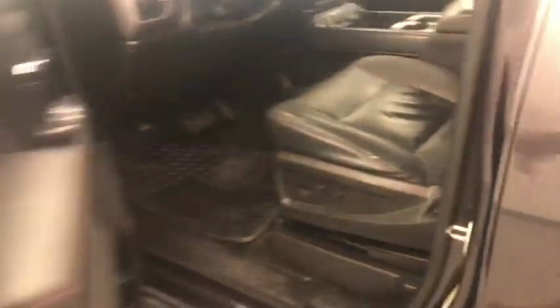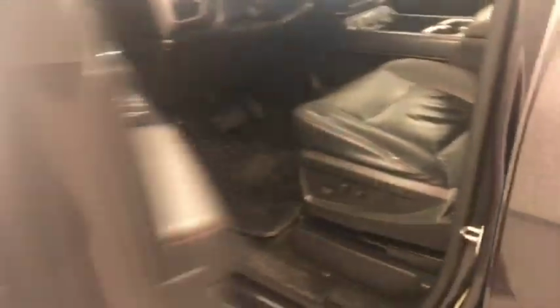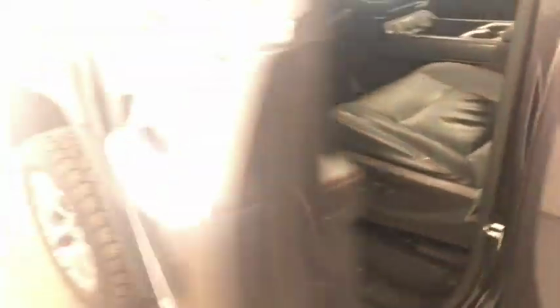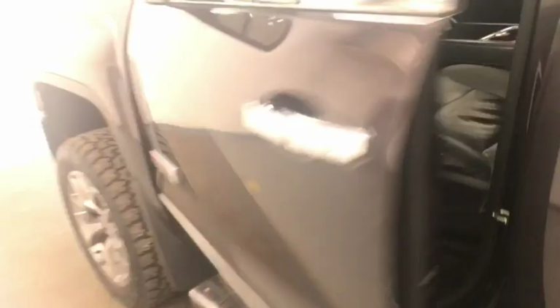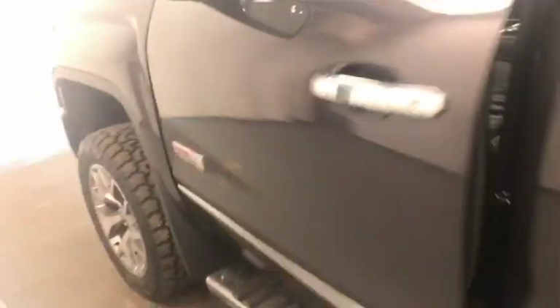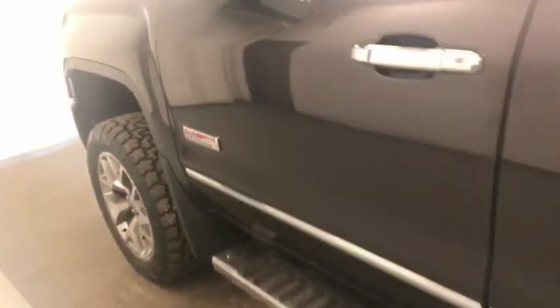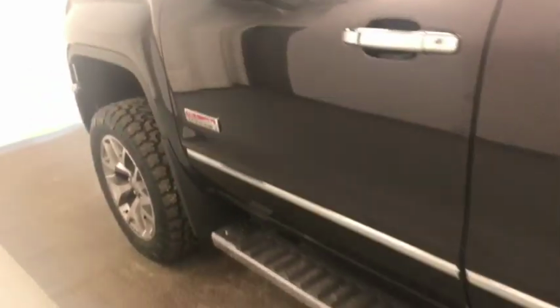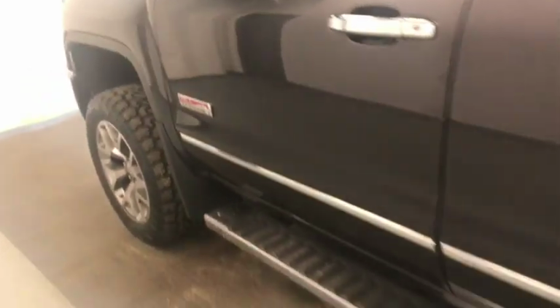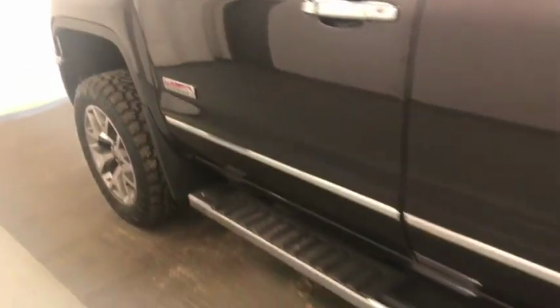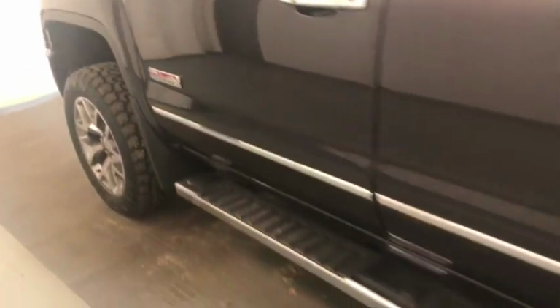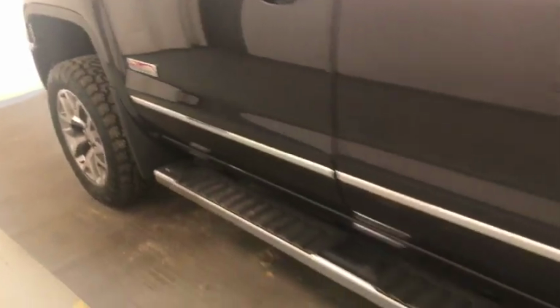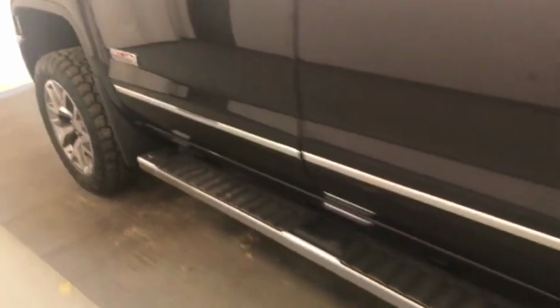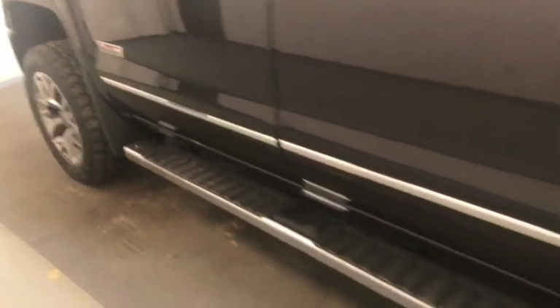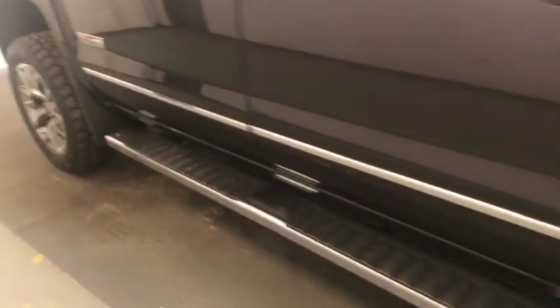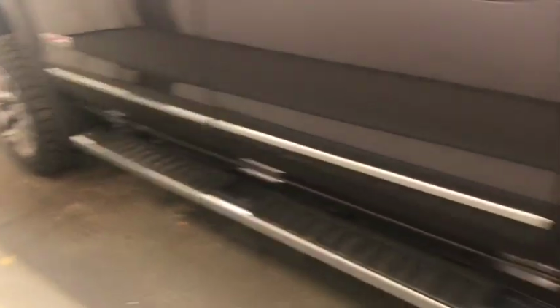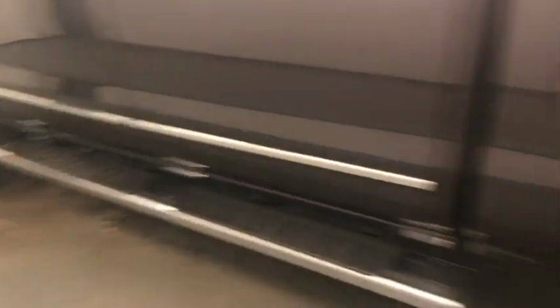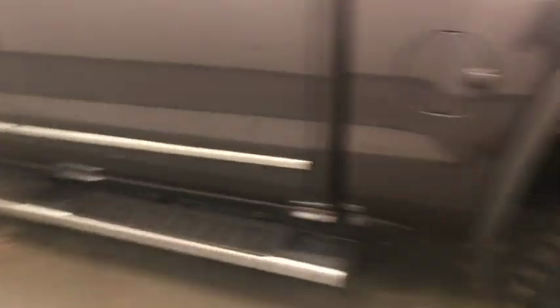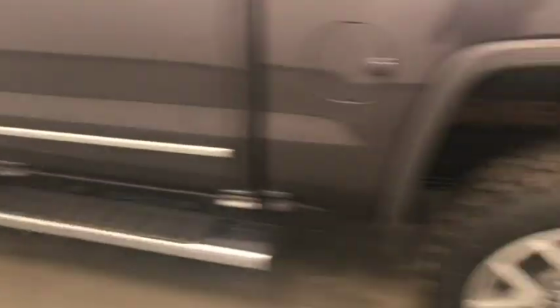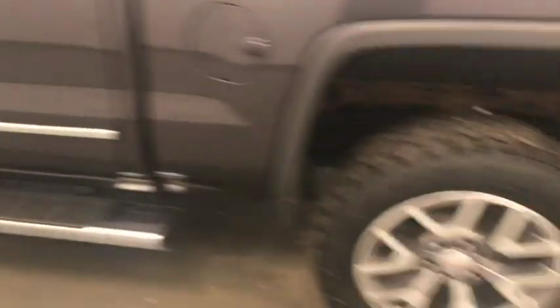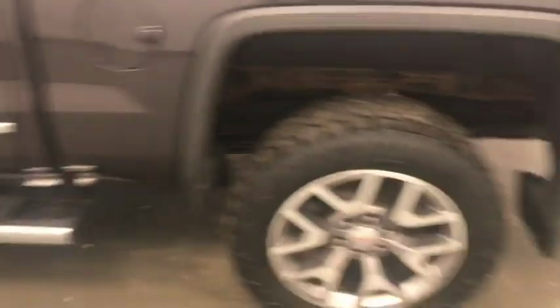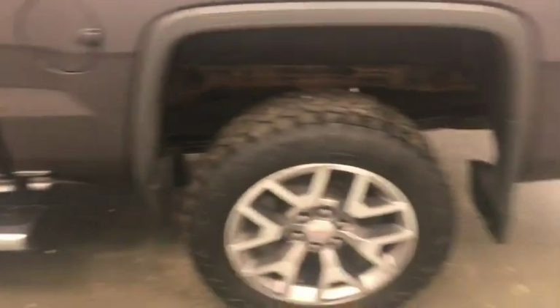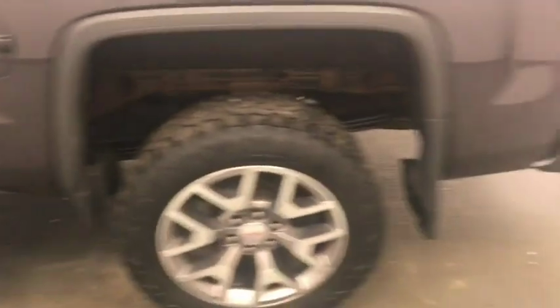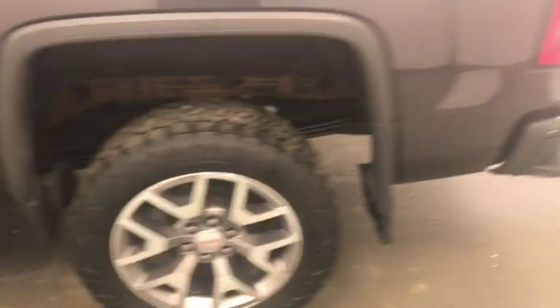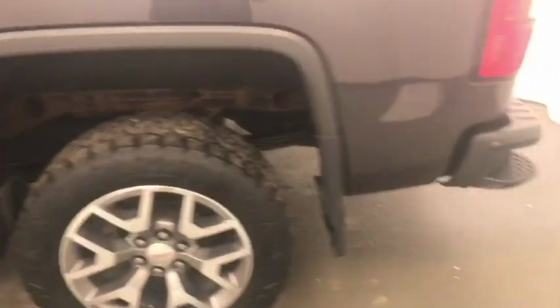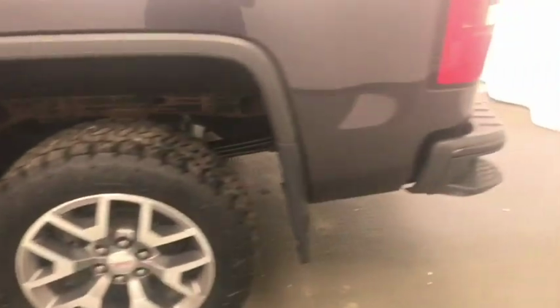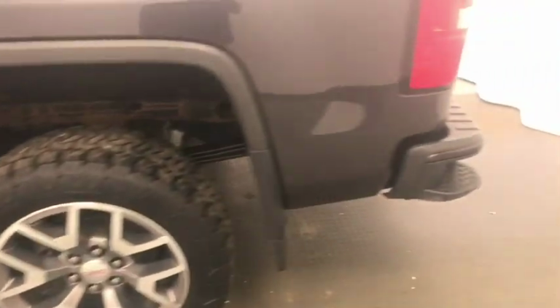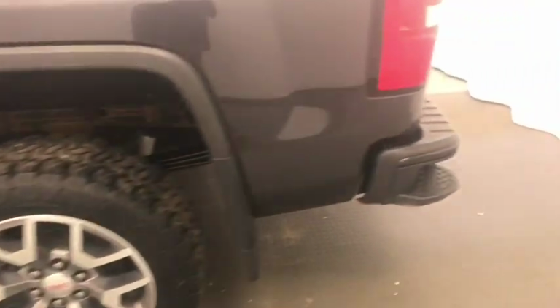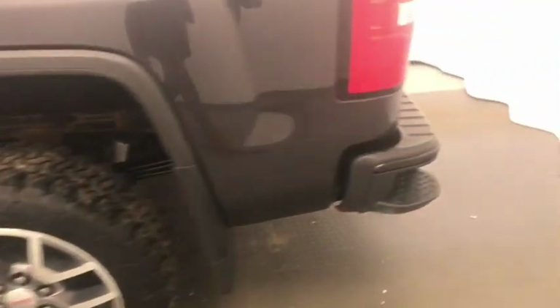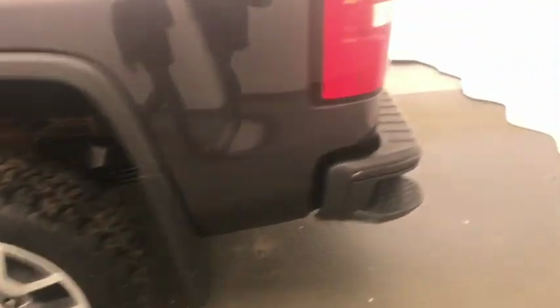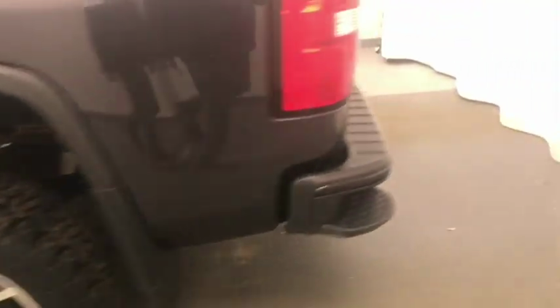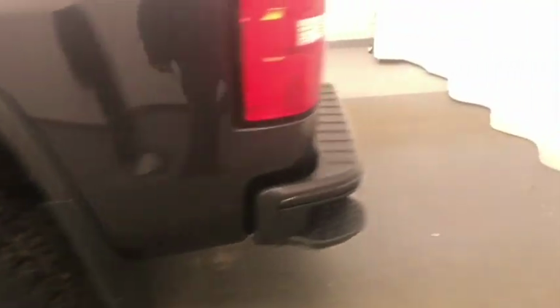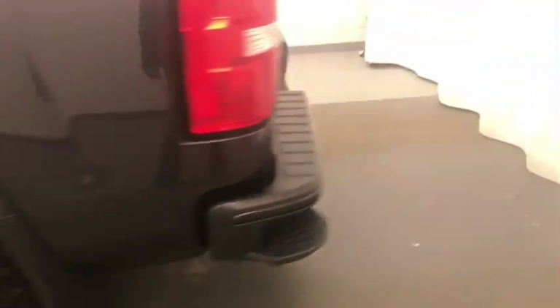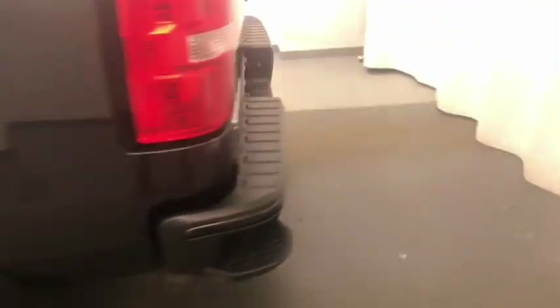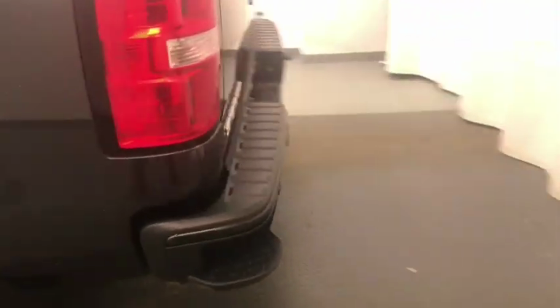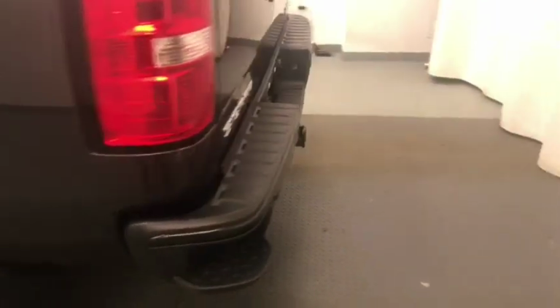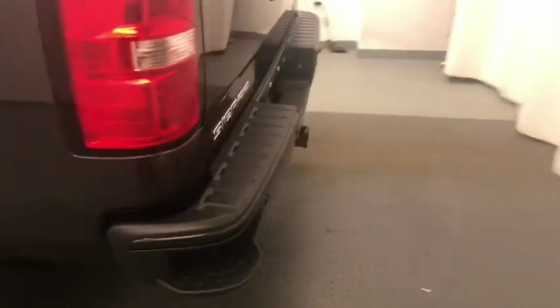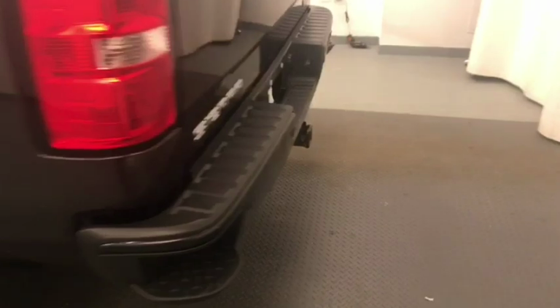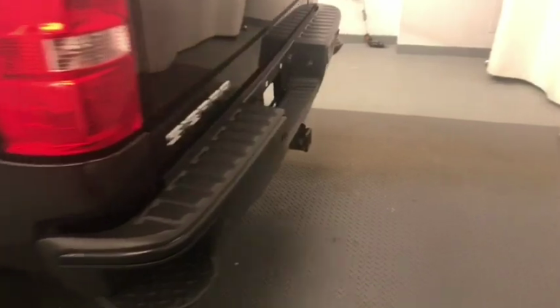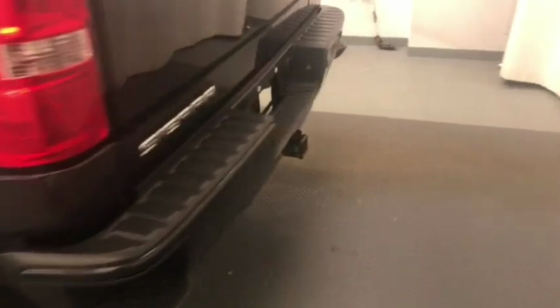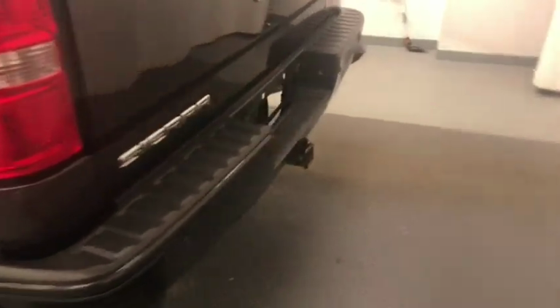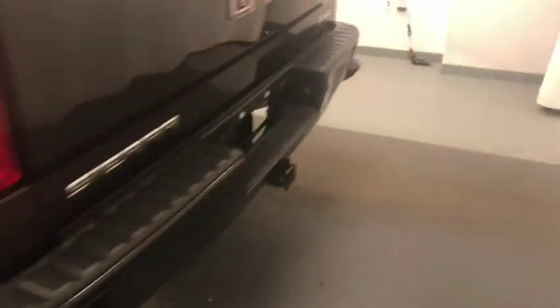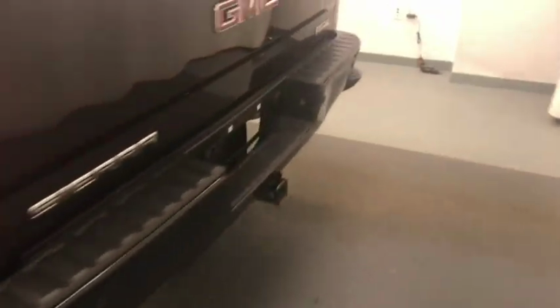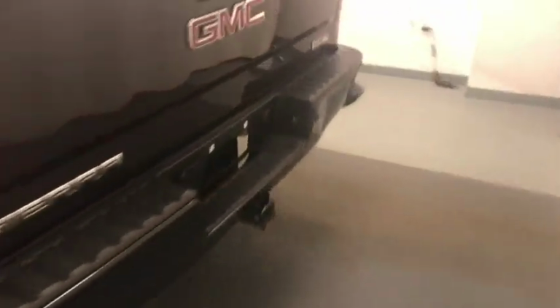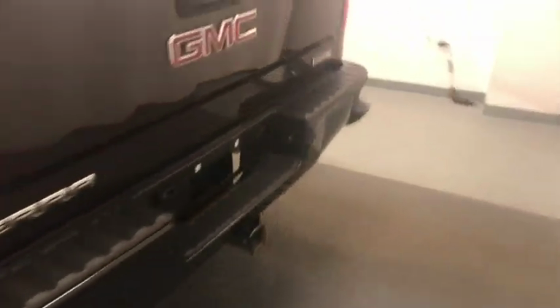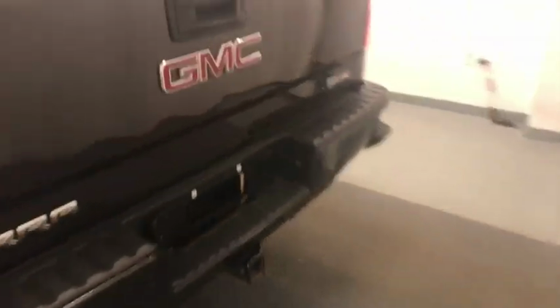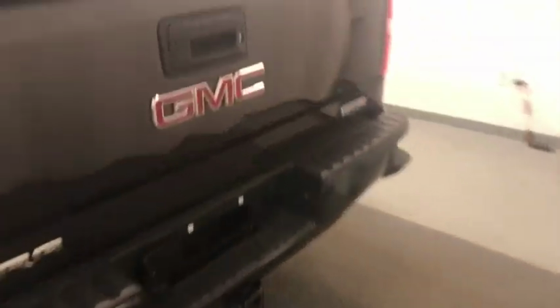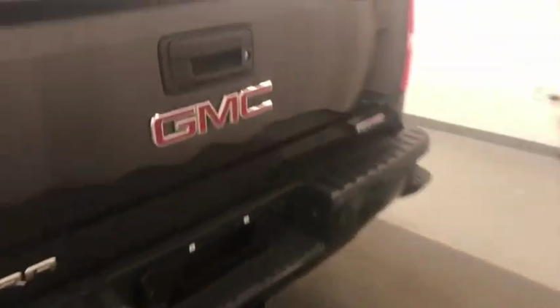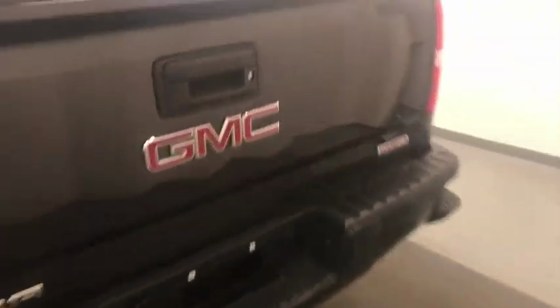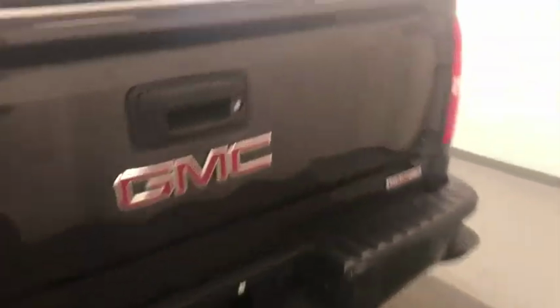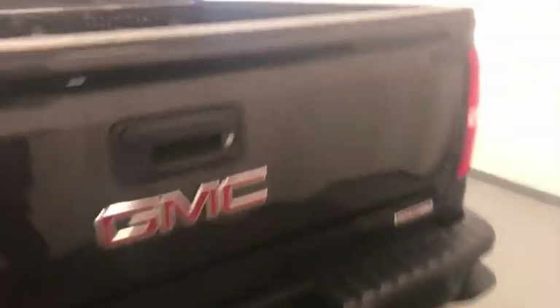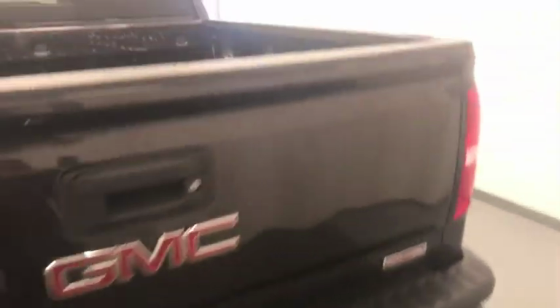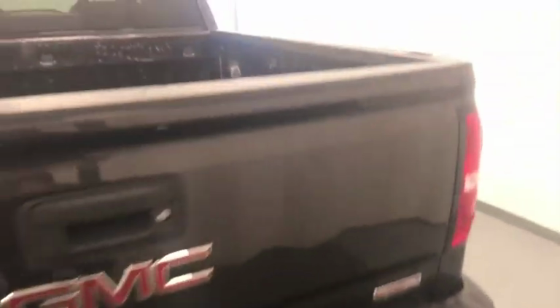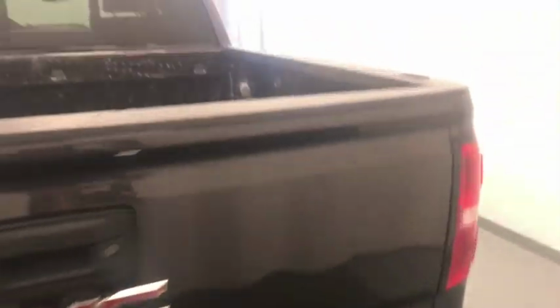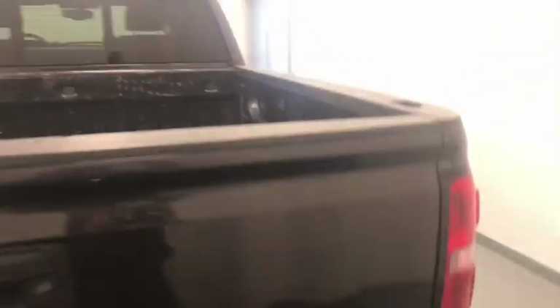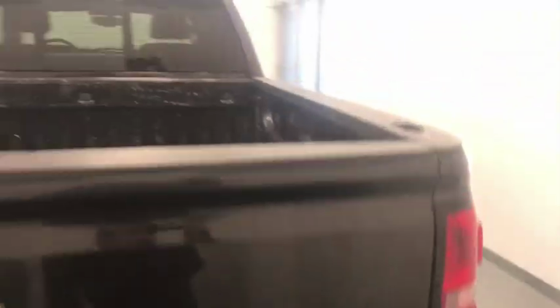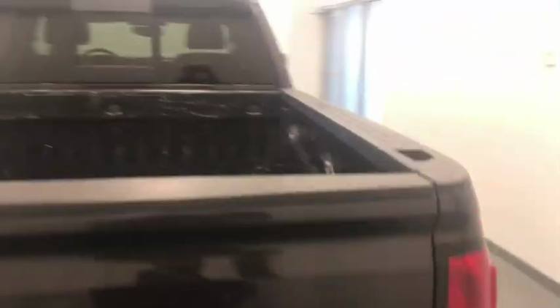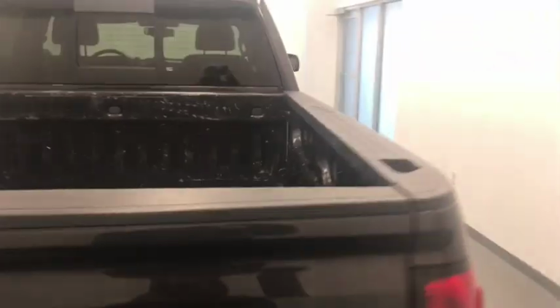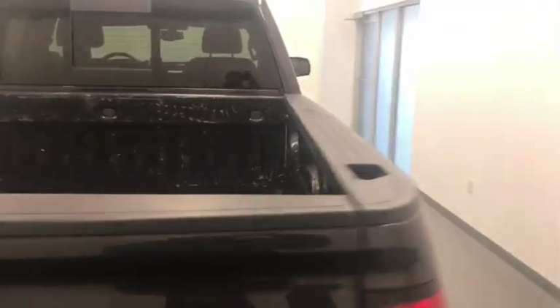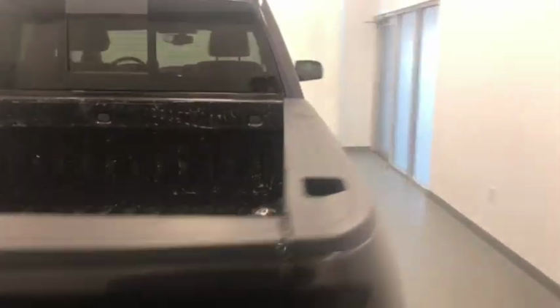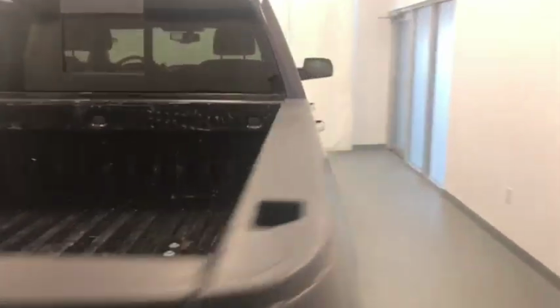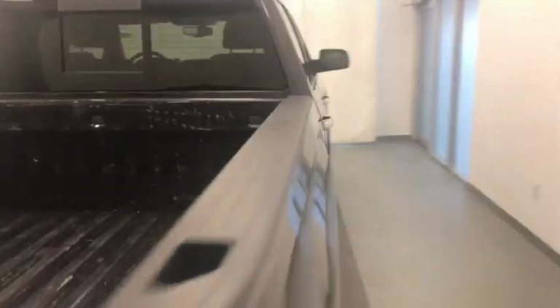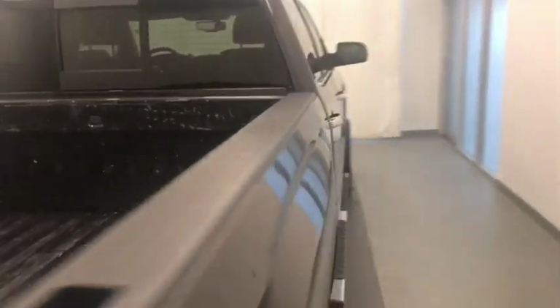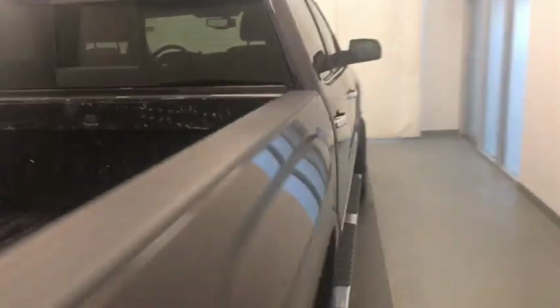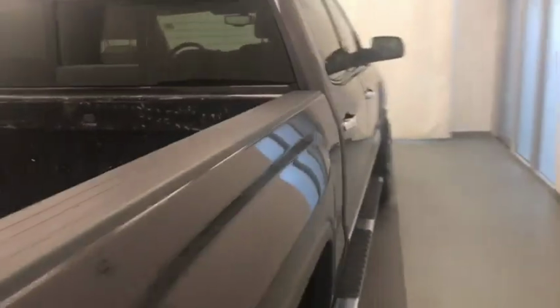Moving on to our exterior features, we have running boards, alloy rims, mud flaps, tailgate step, rear parking assist, backup camera, and more cargo space.